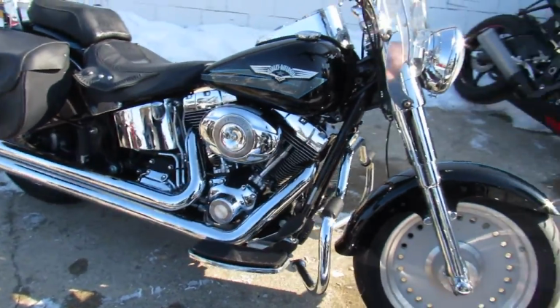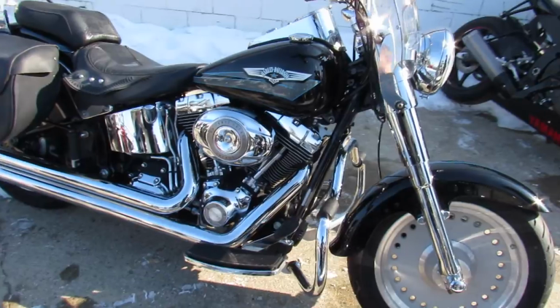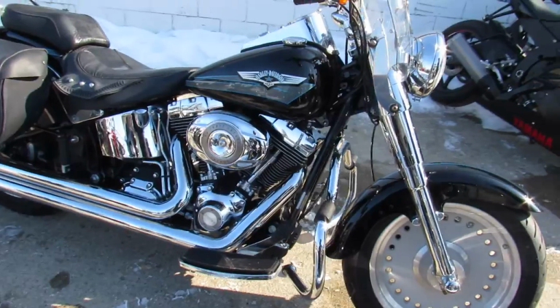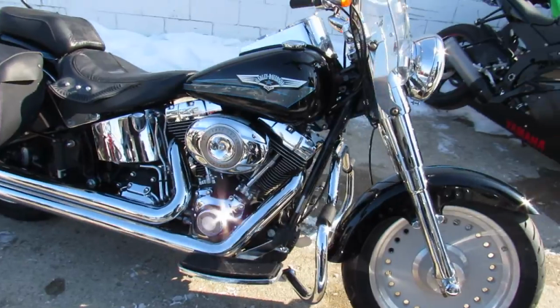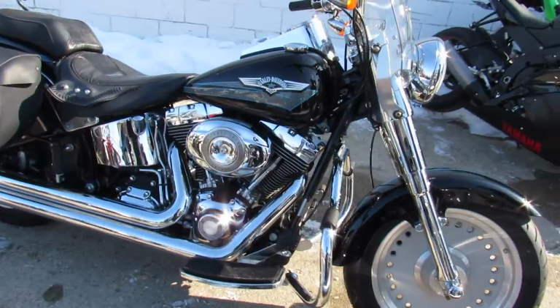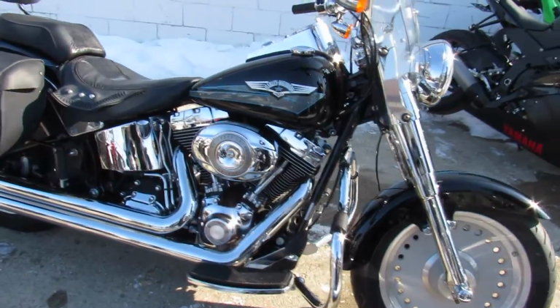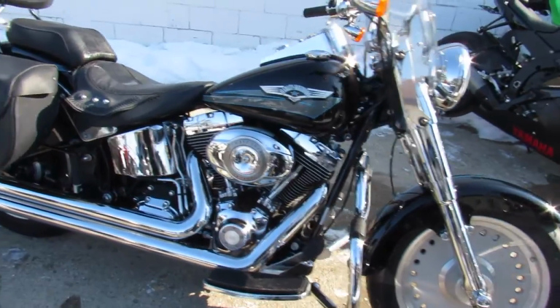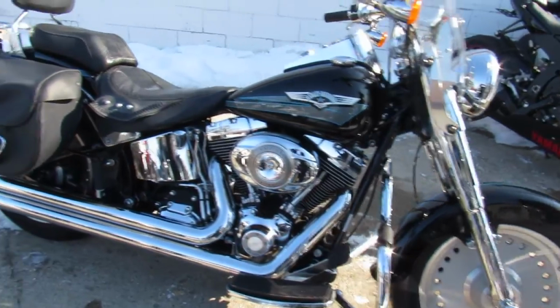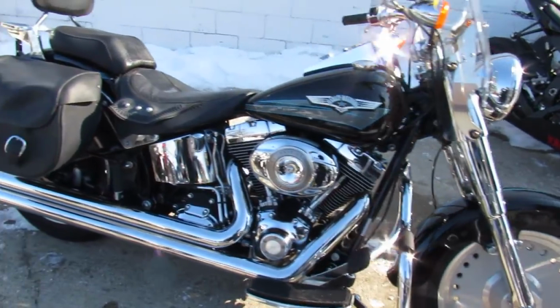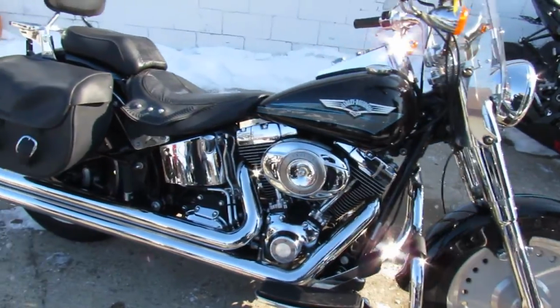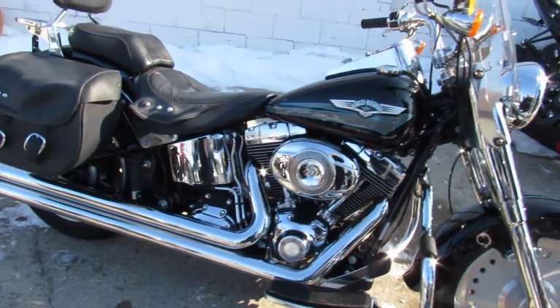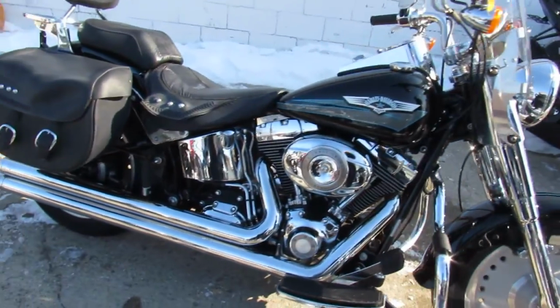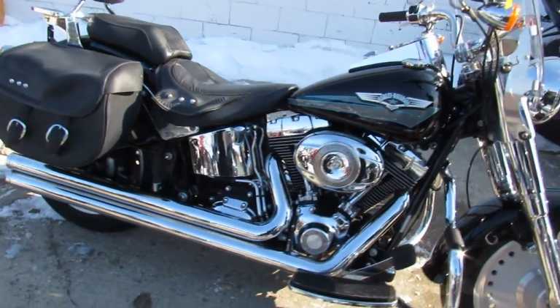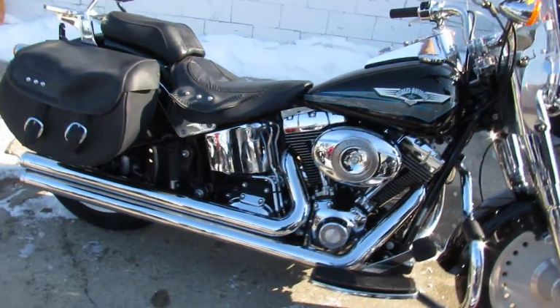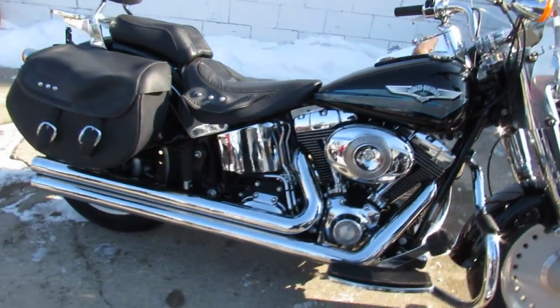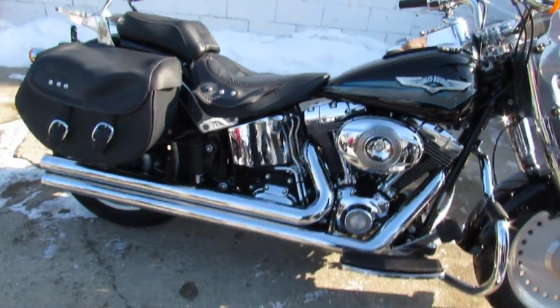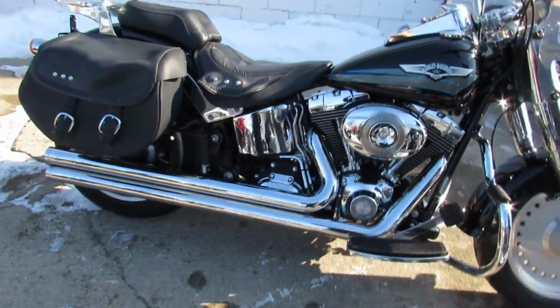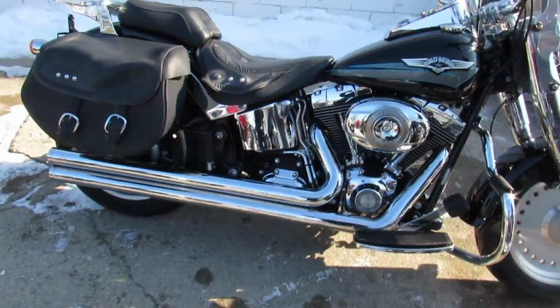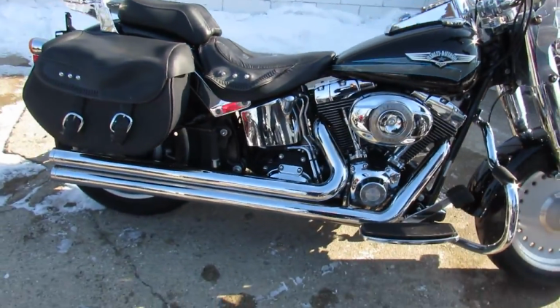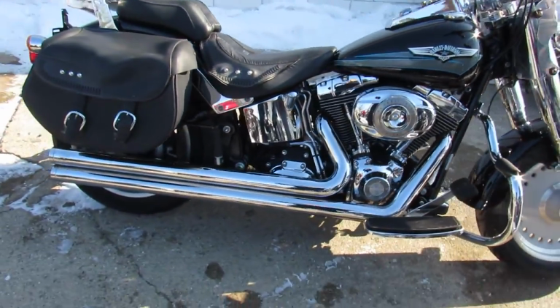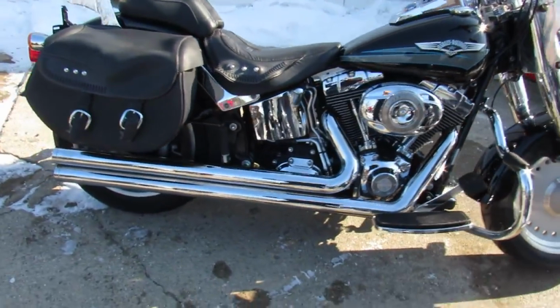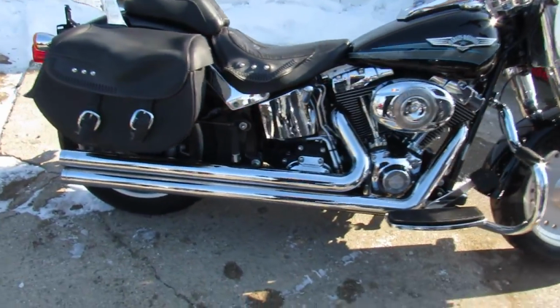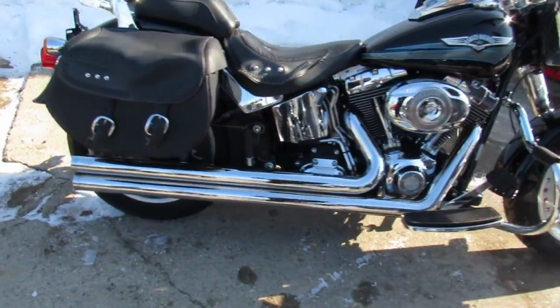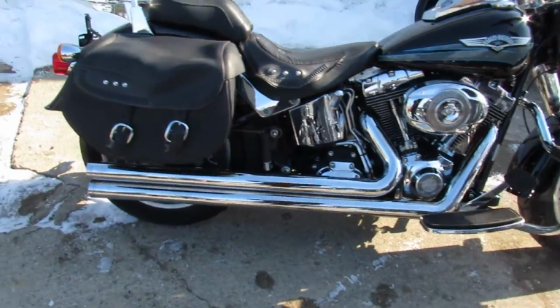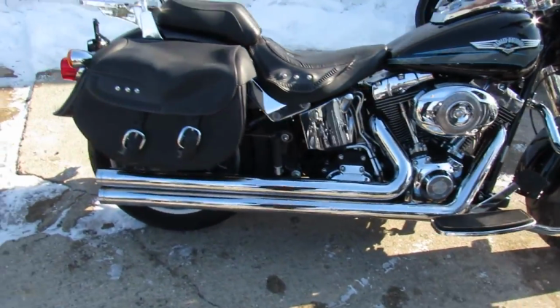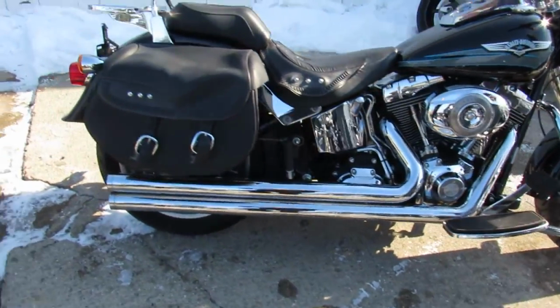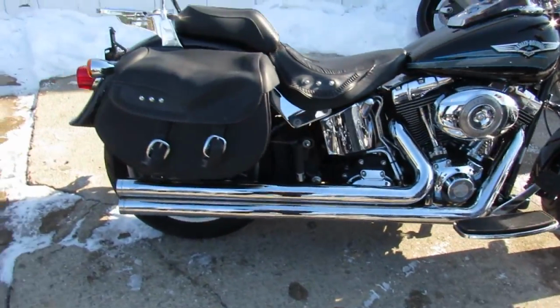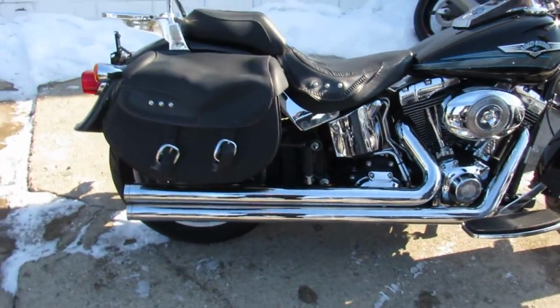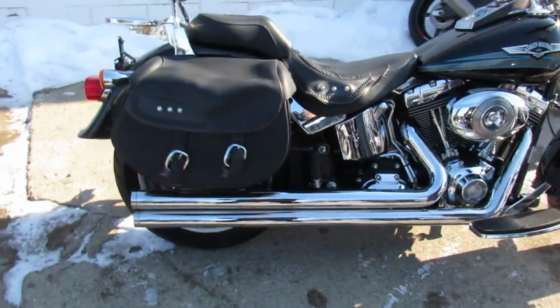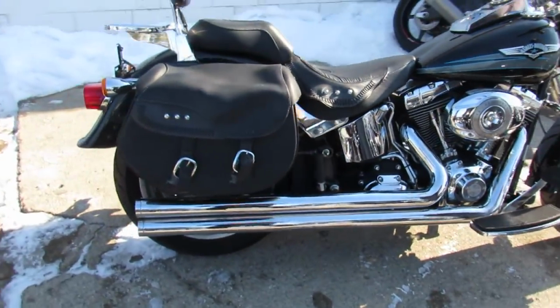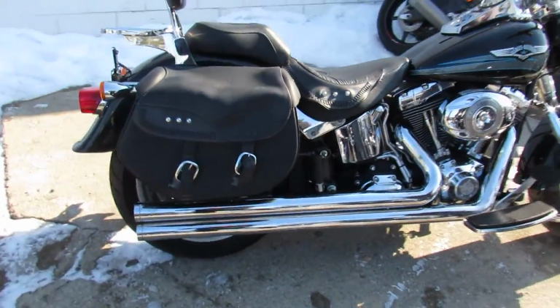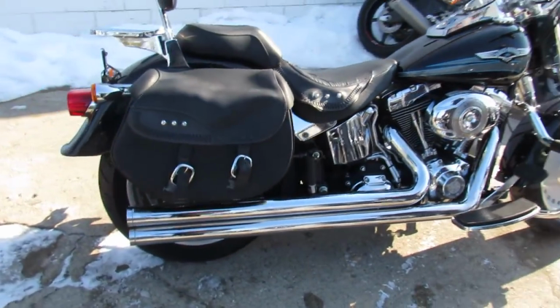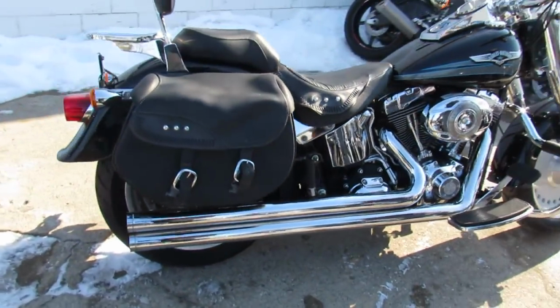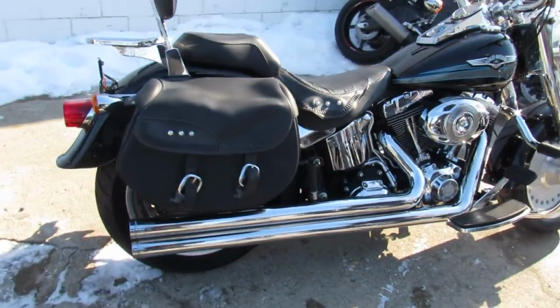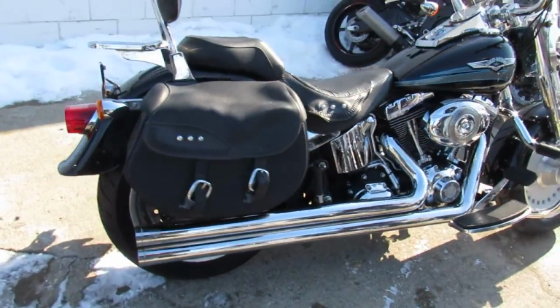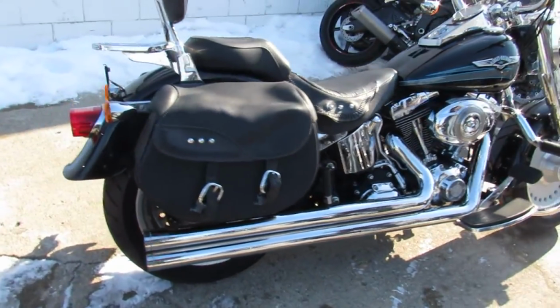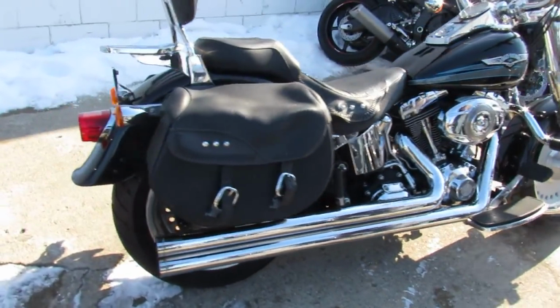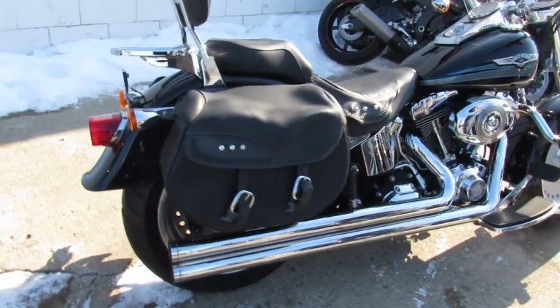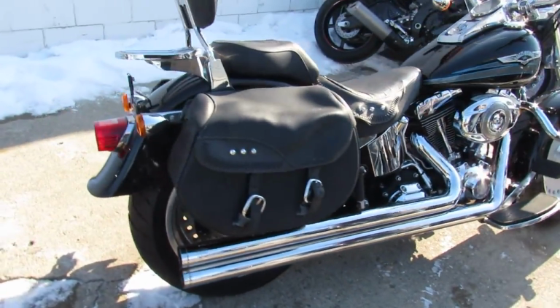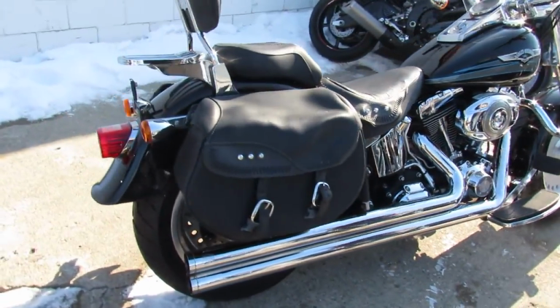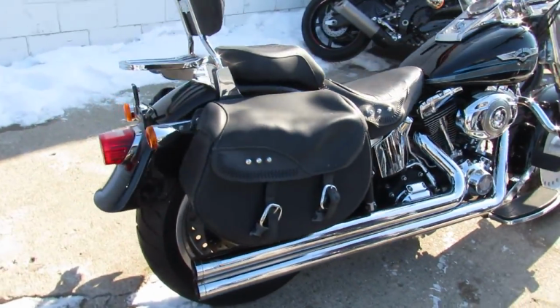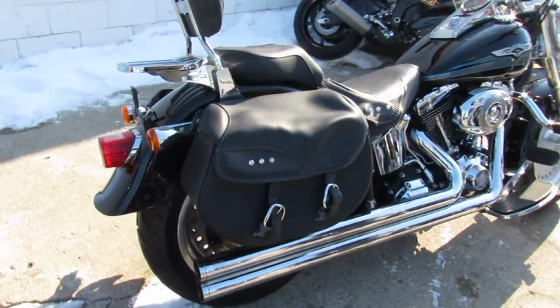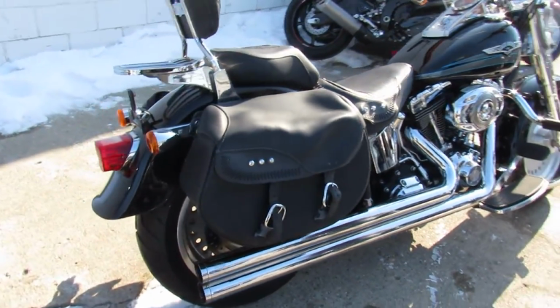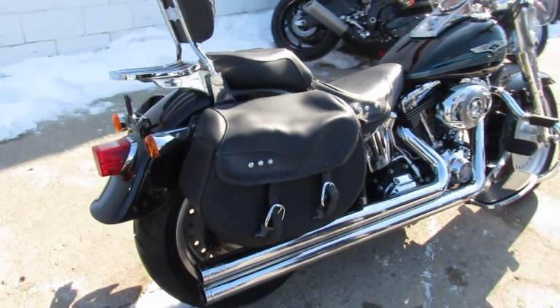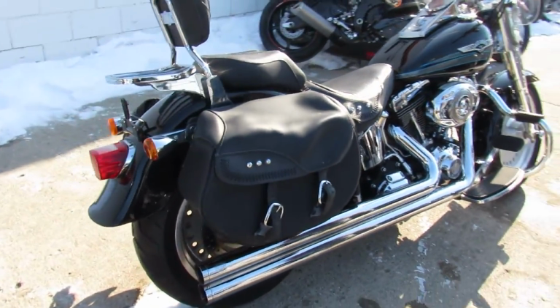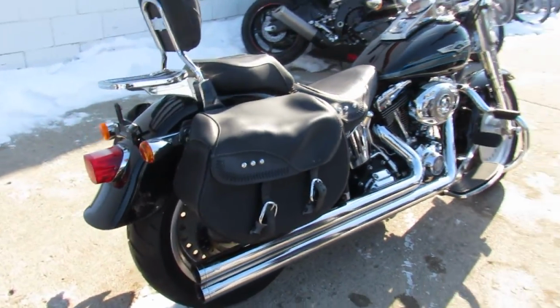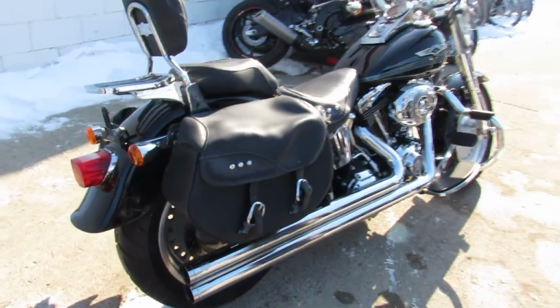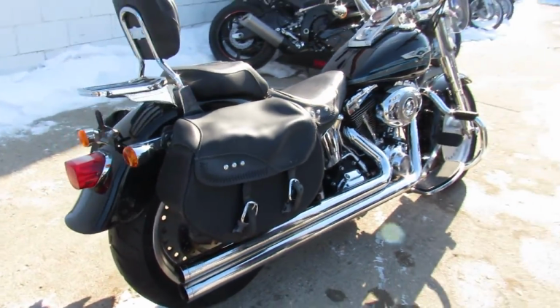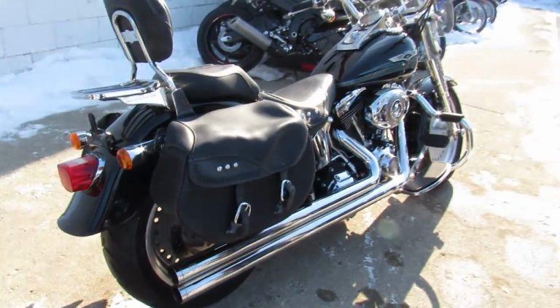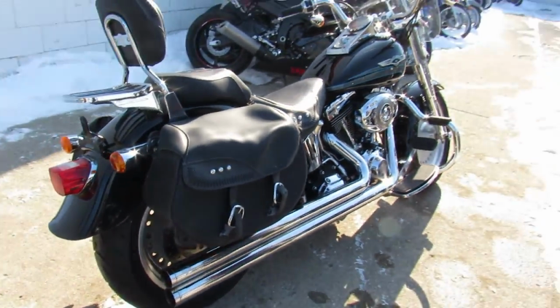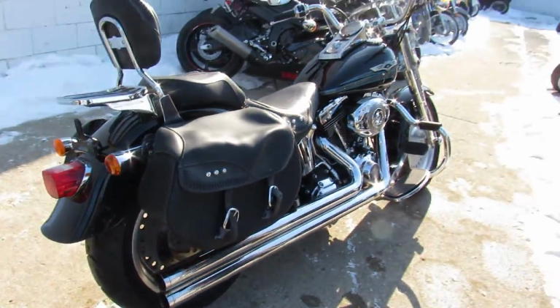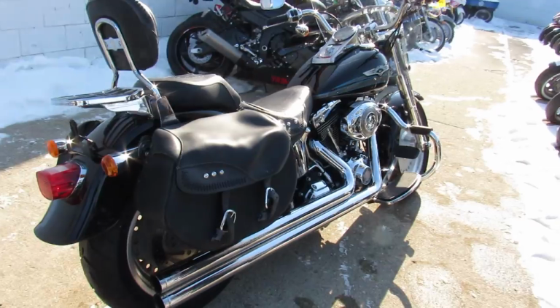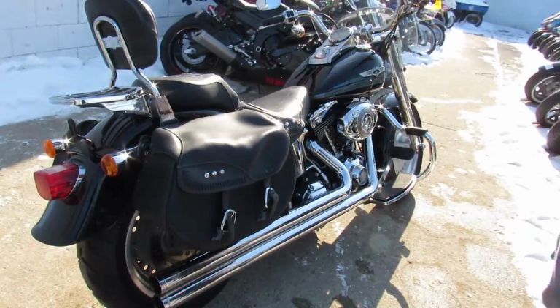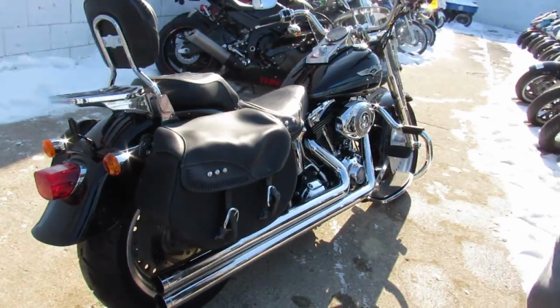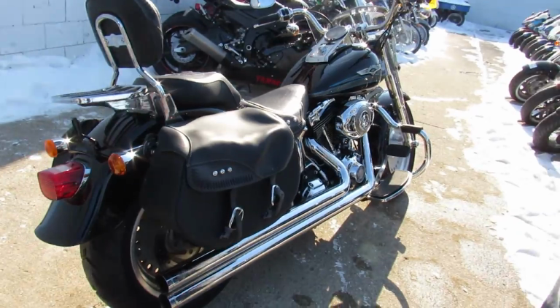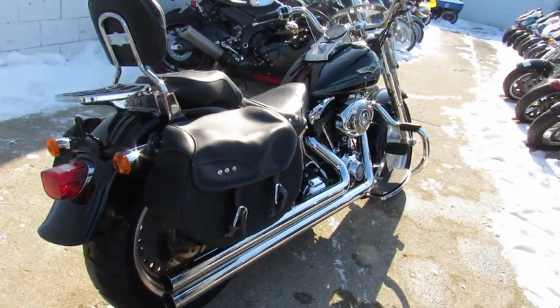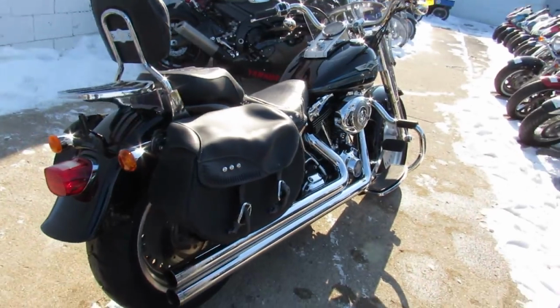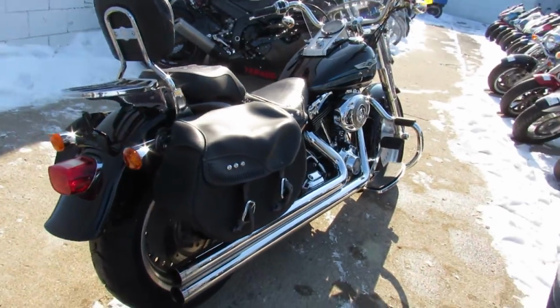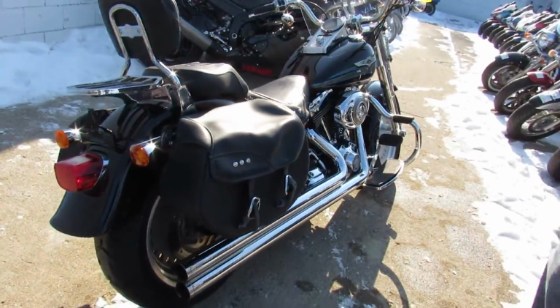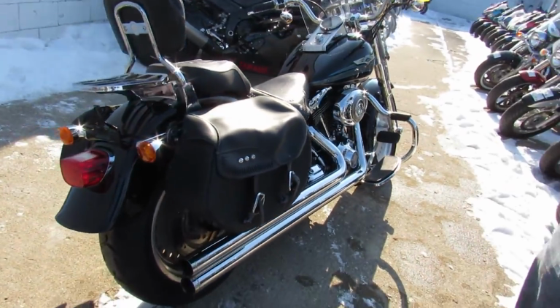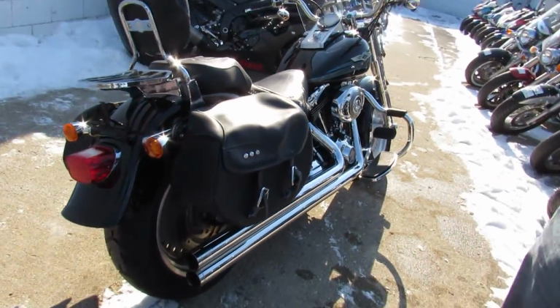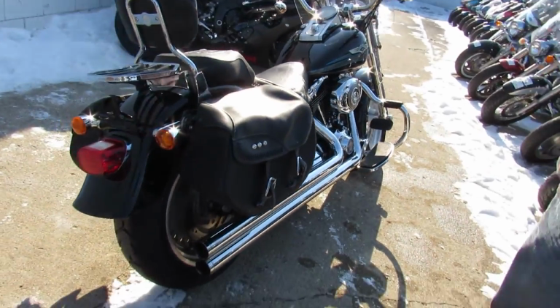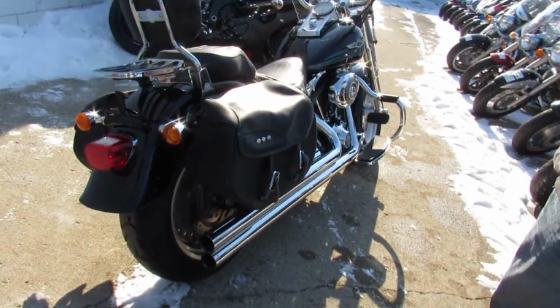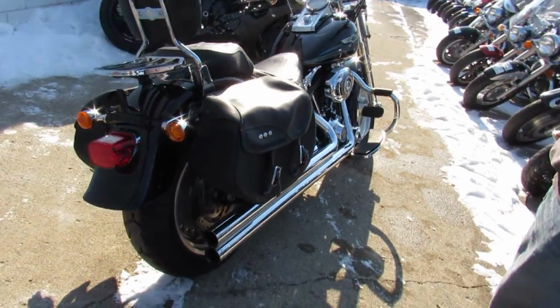You heard it right, 4,038 miles. Super low miles, thousands of dollars in extras here.